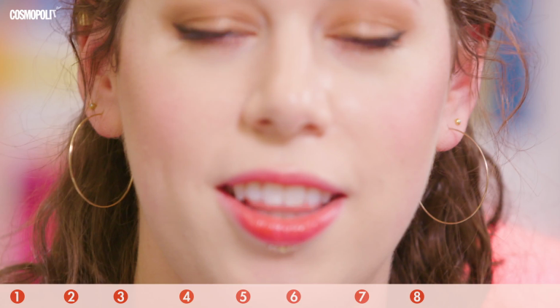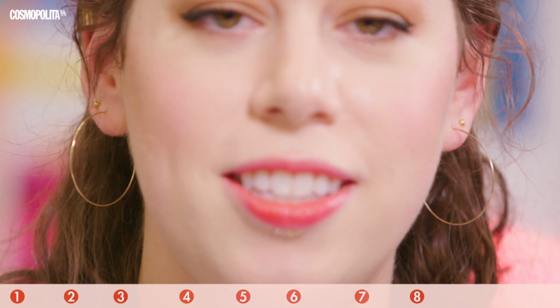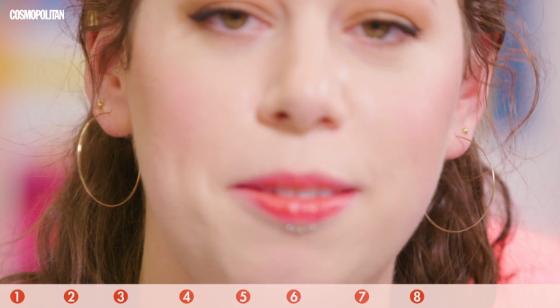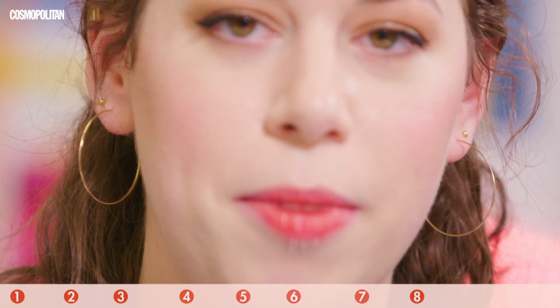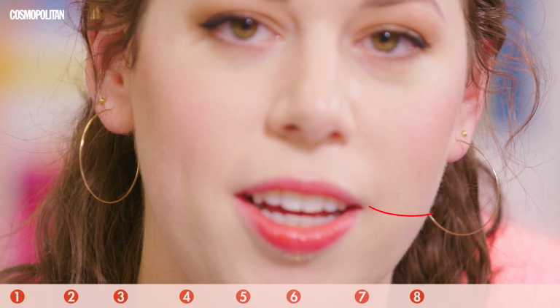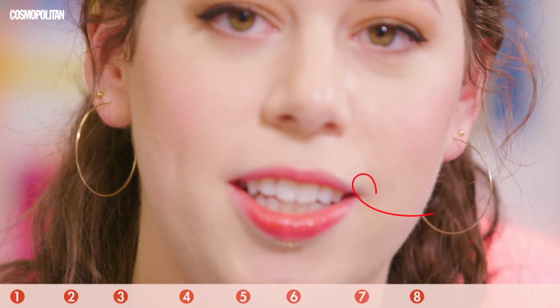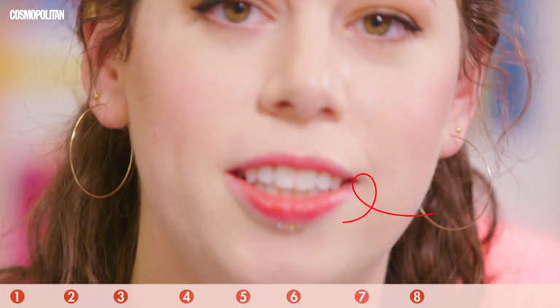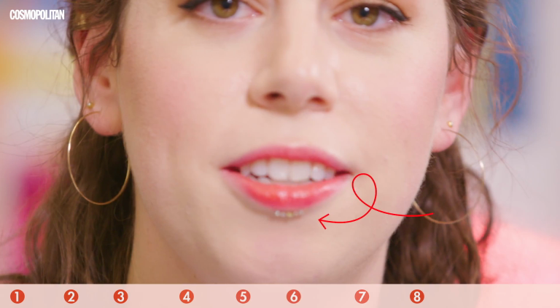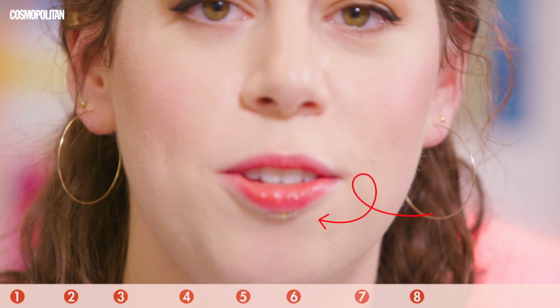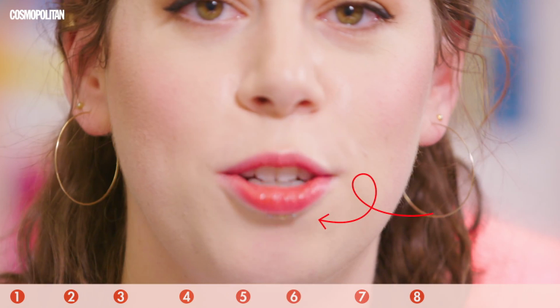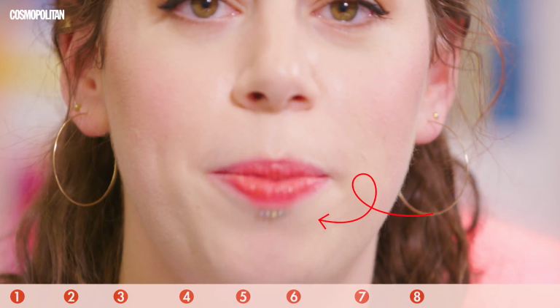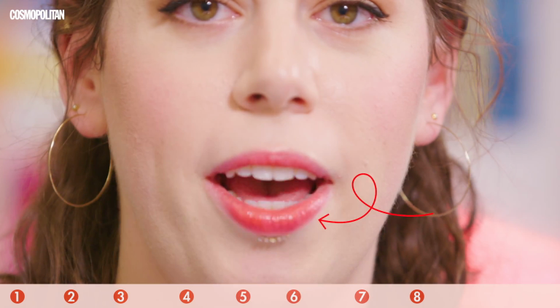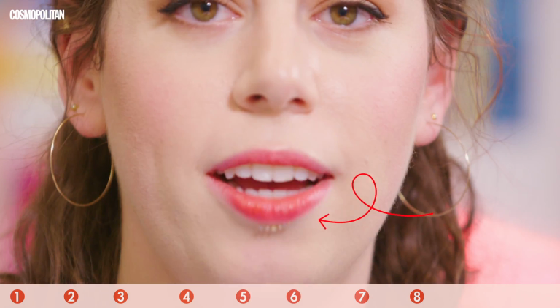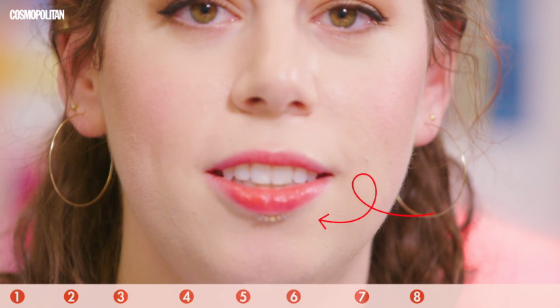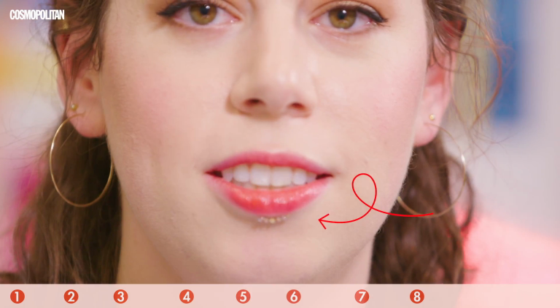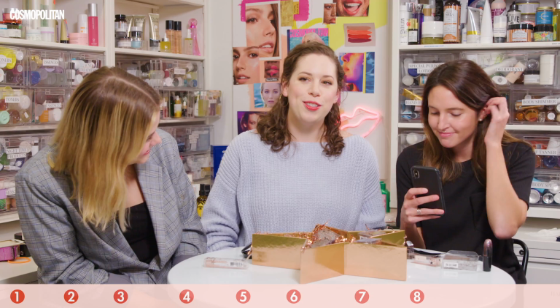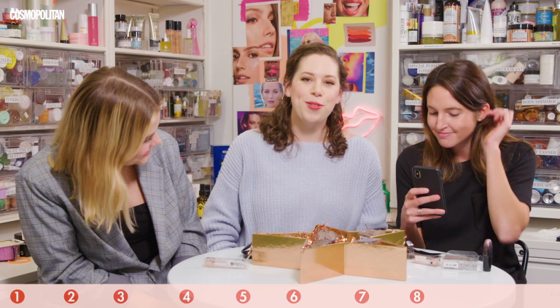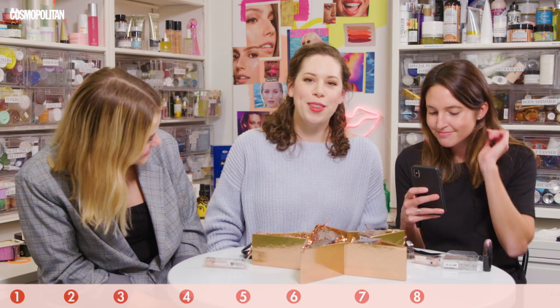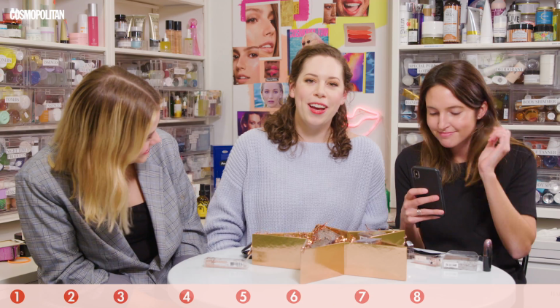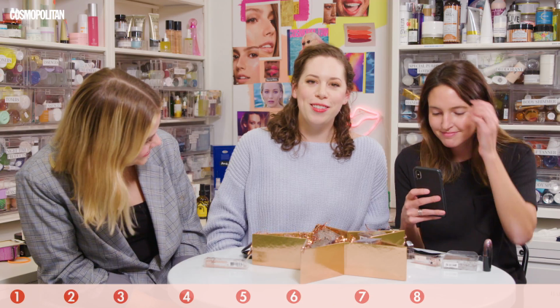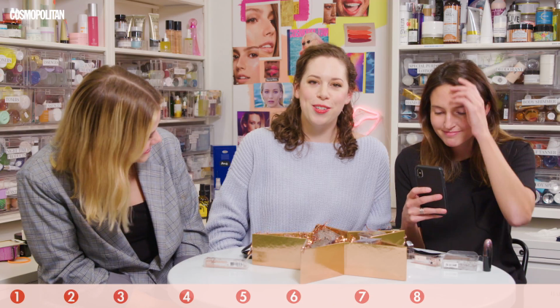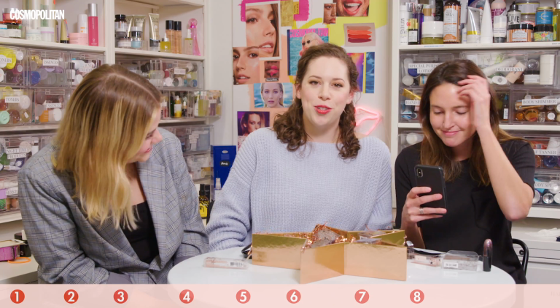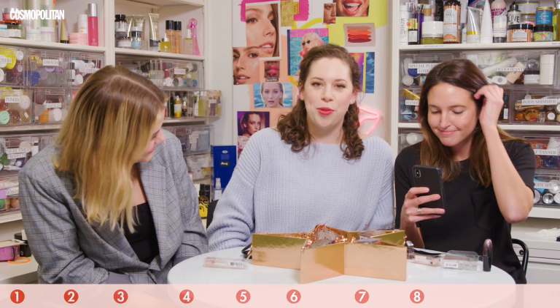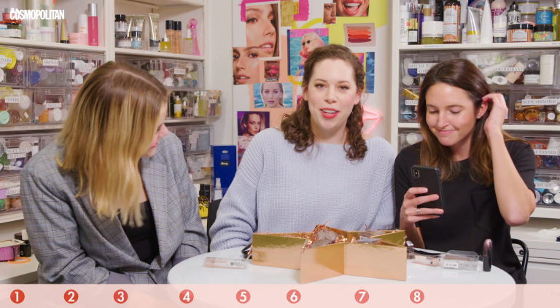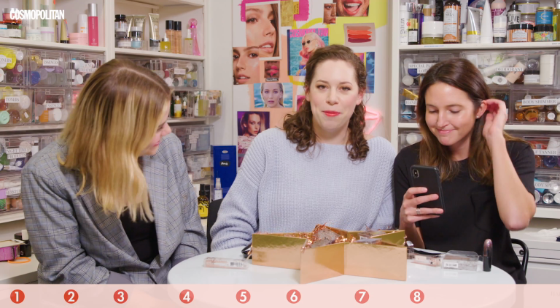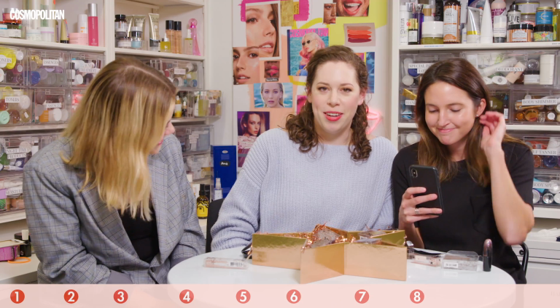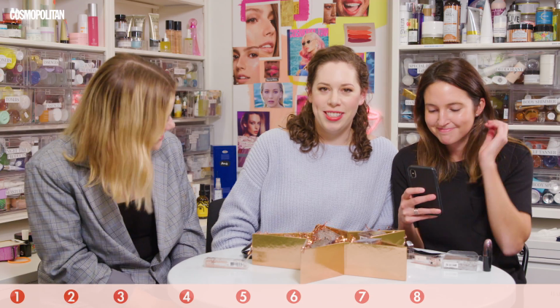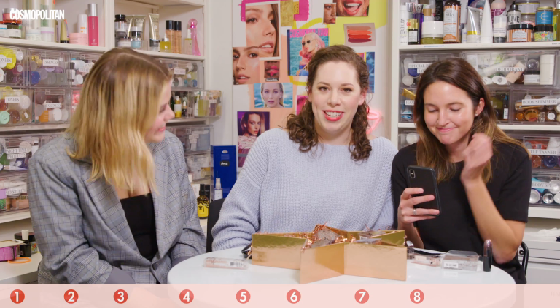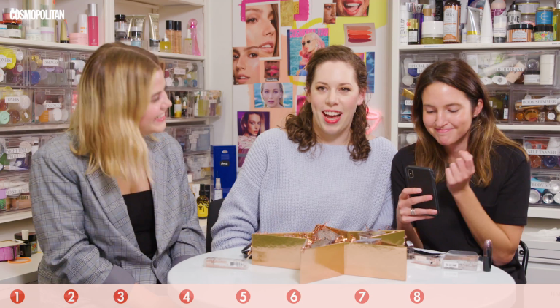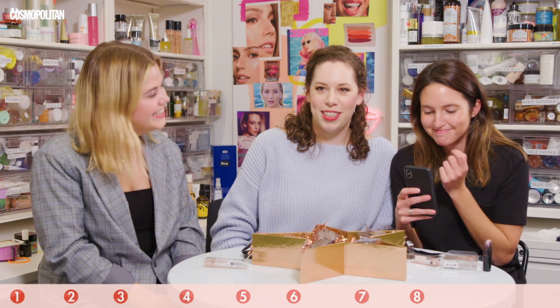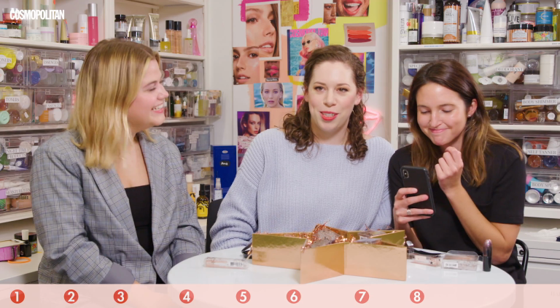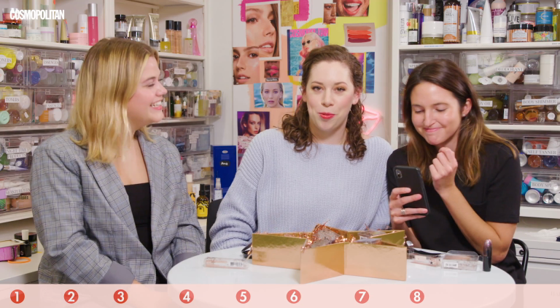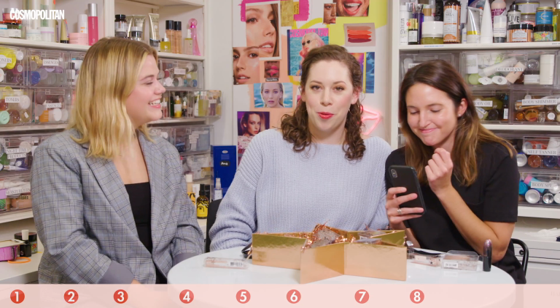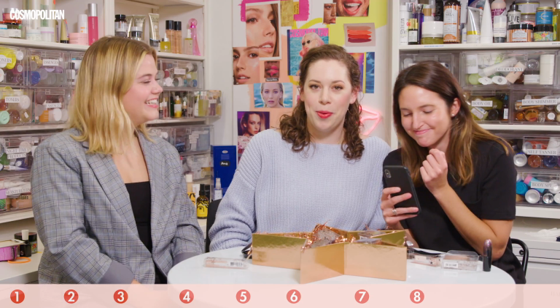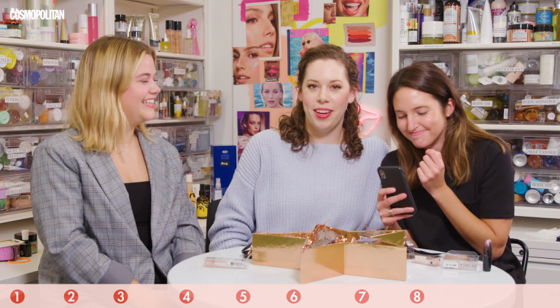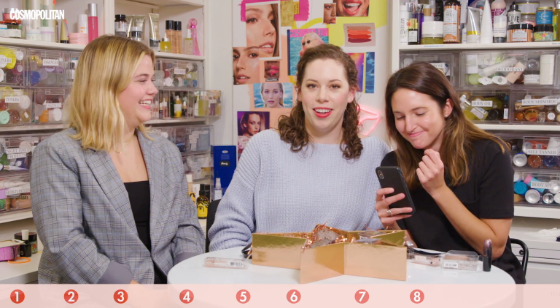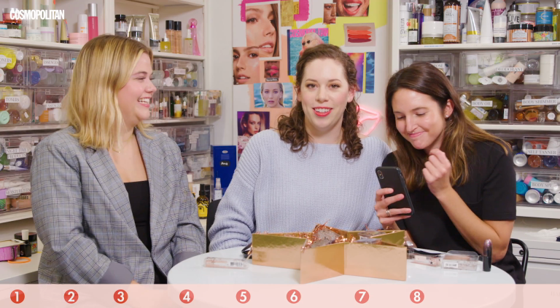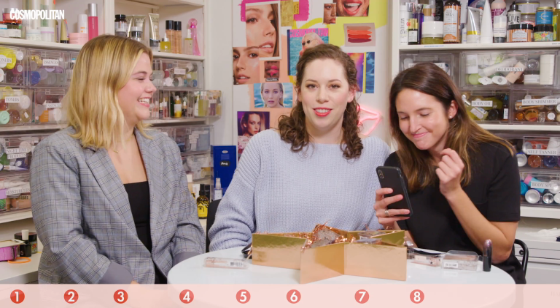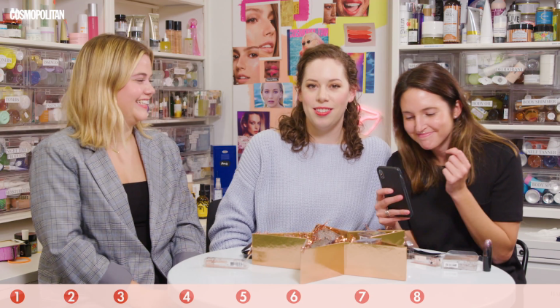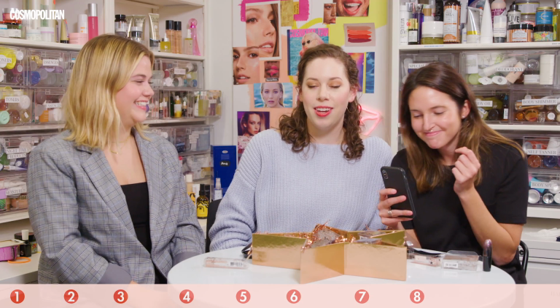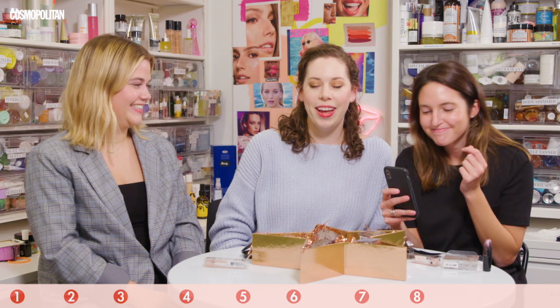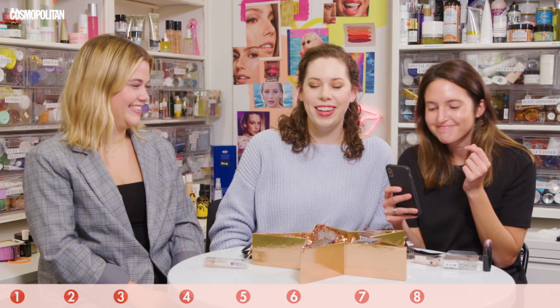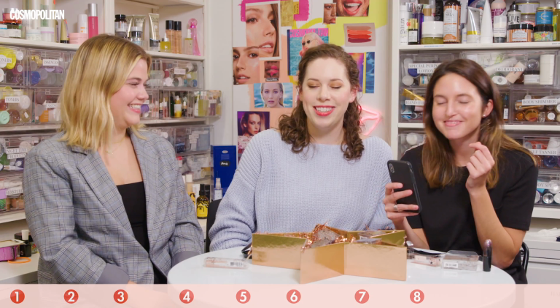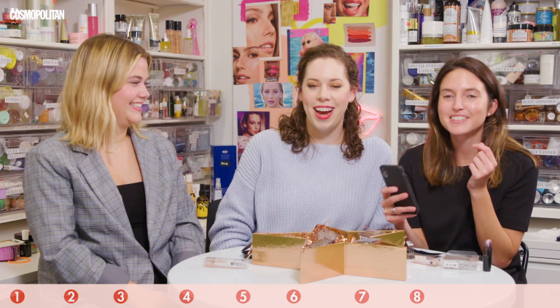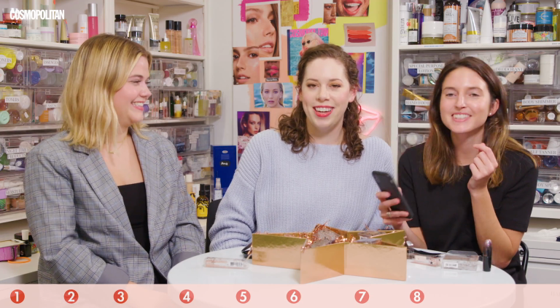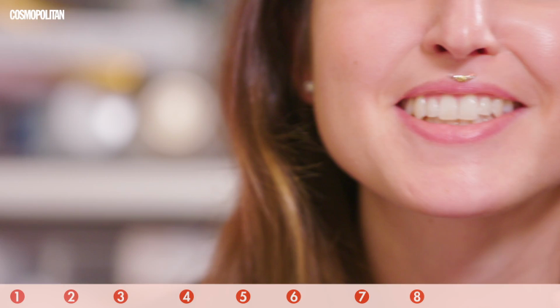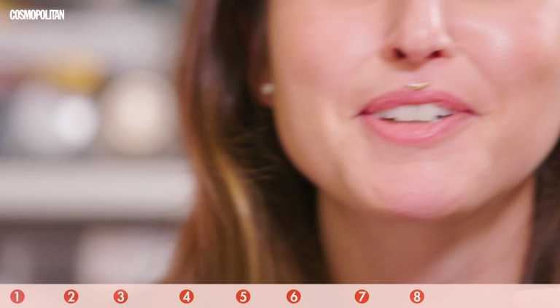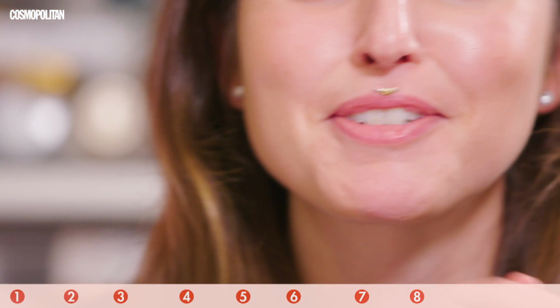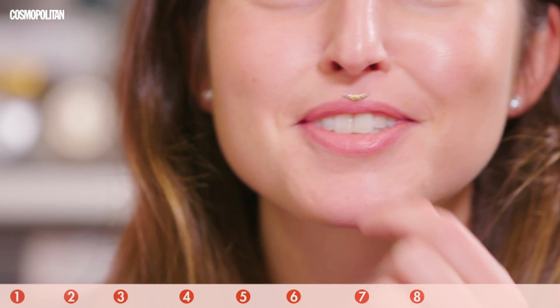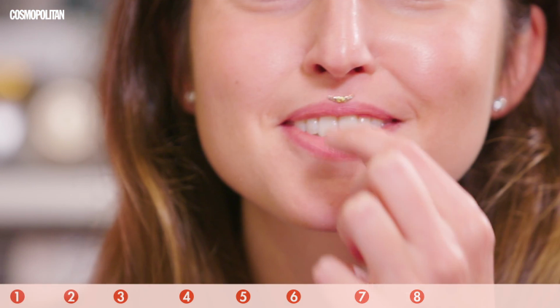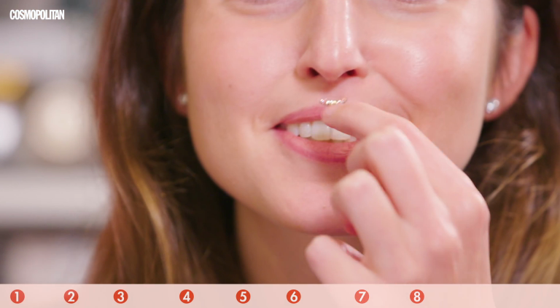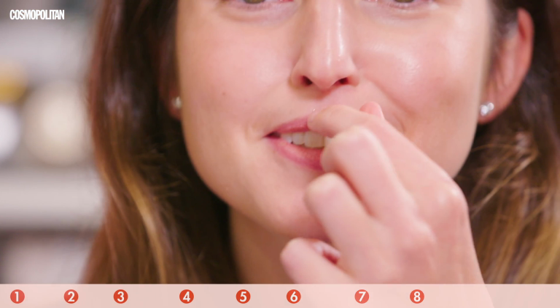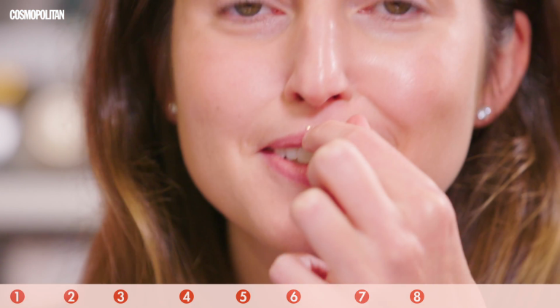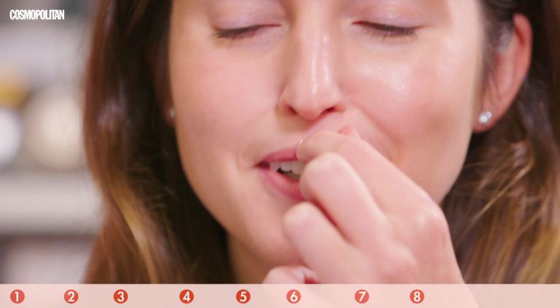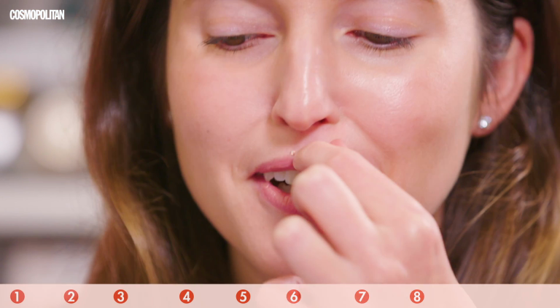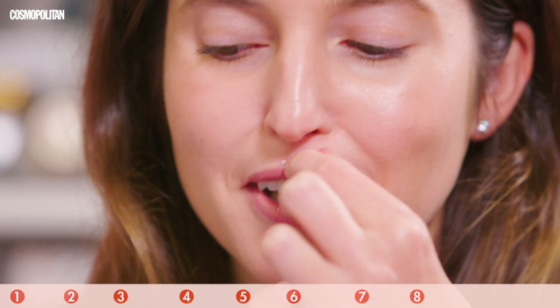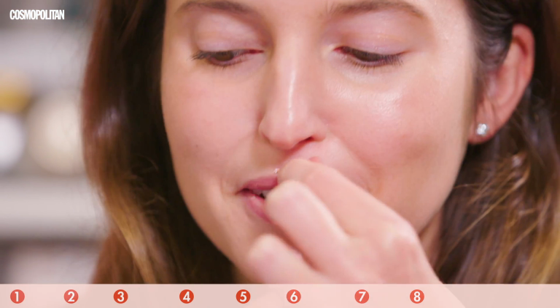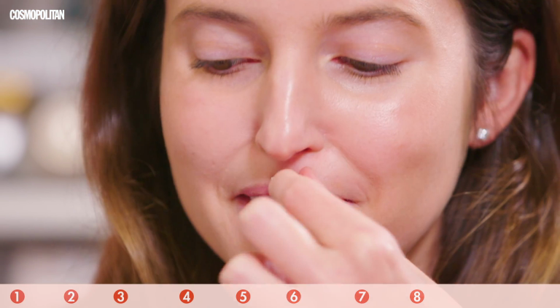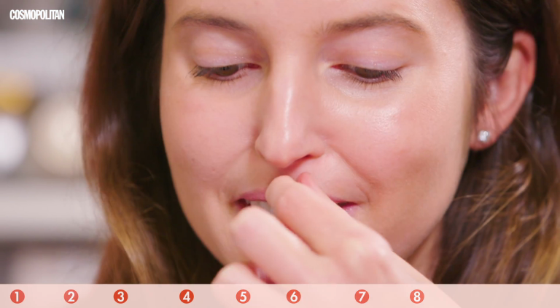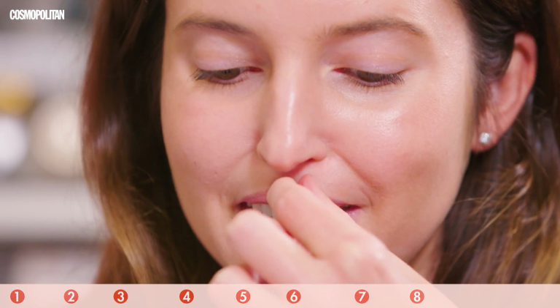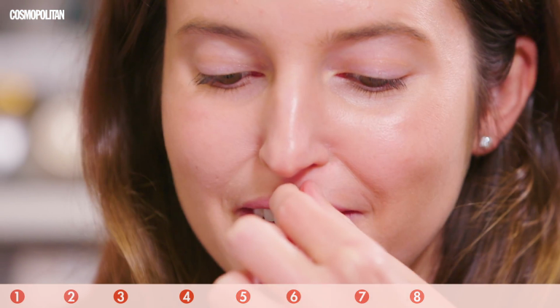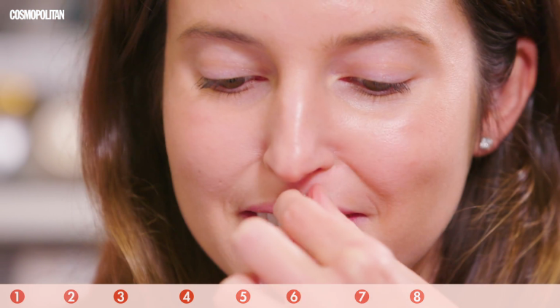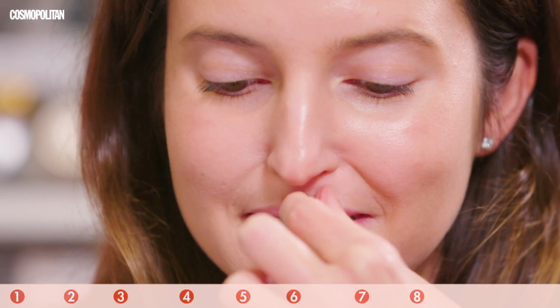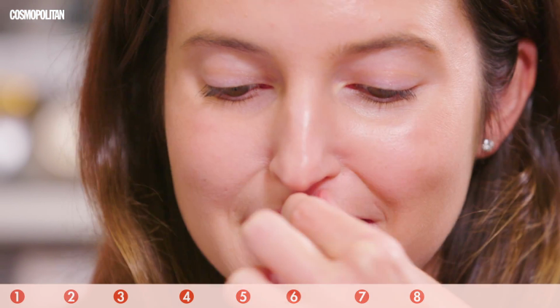This is my glitter soul patch. 2020 mustaches will be tiny, tiny, tiny and jeweled. This is the most horrible thing I've ever seen.